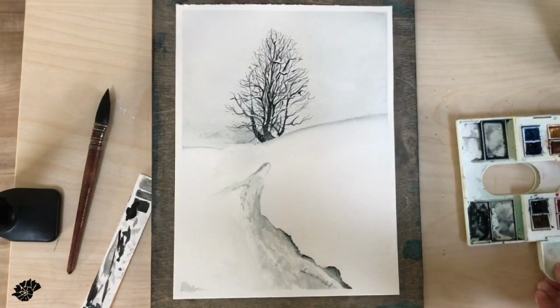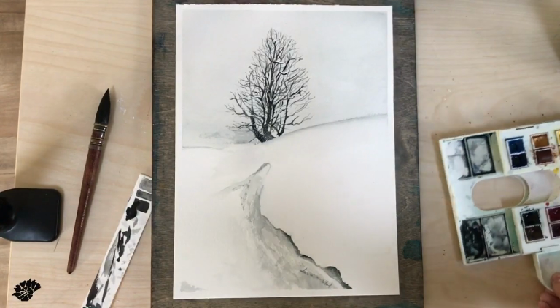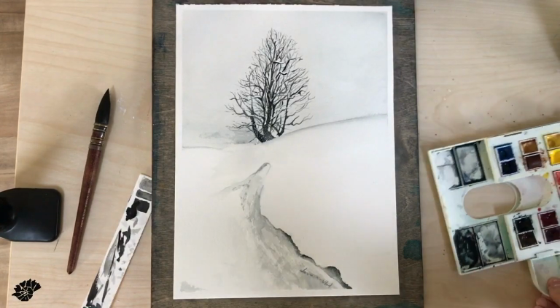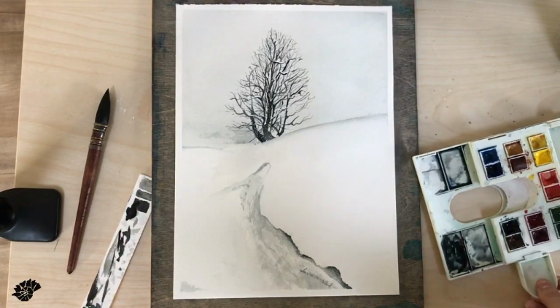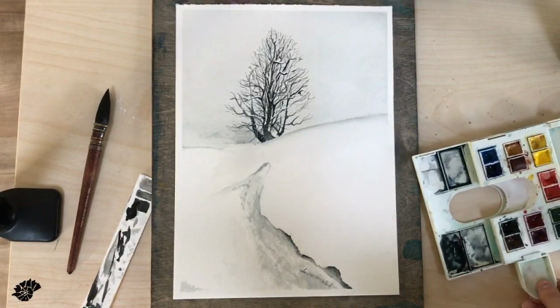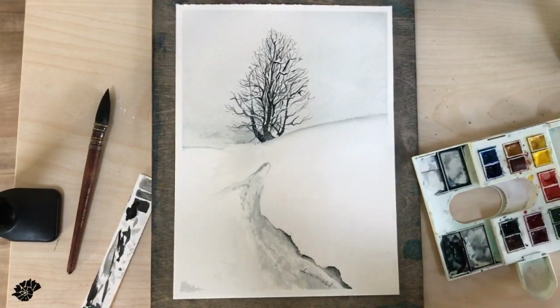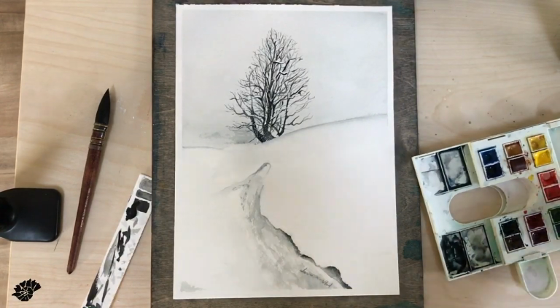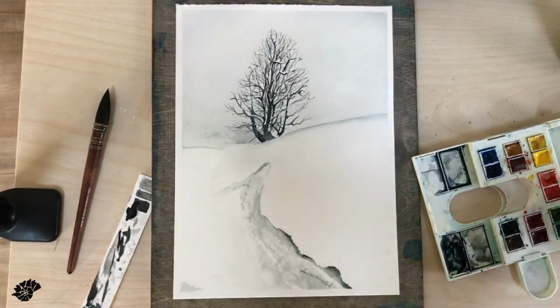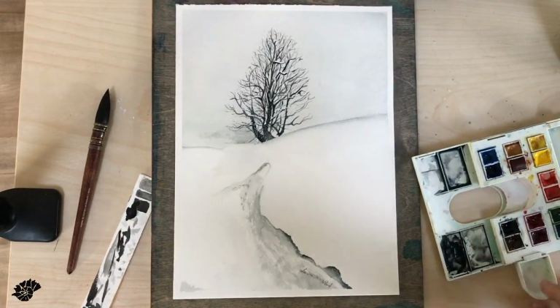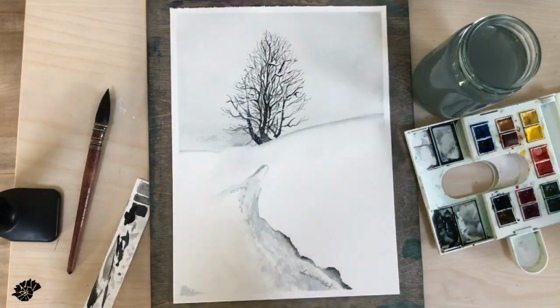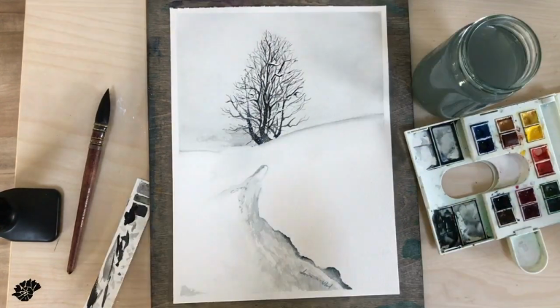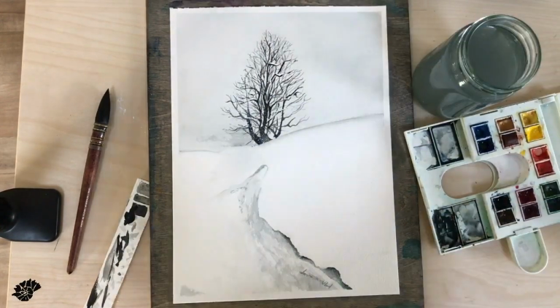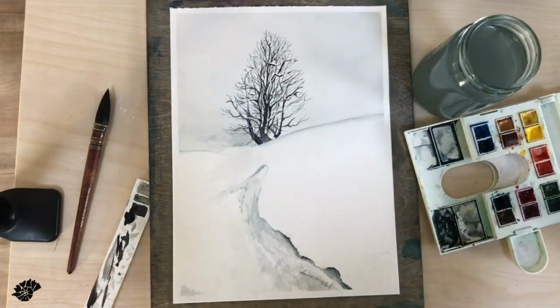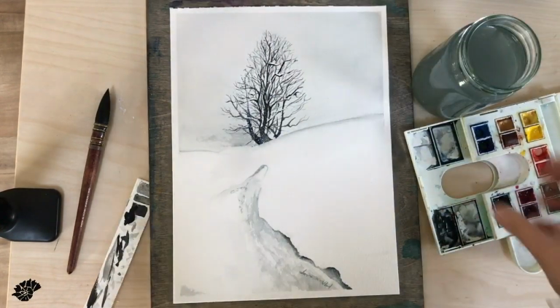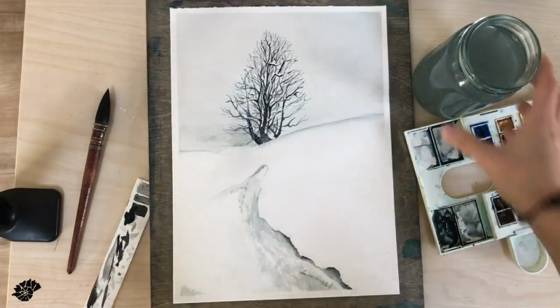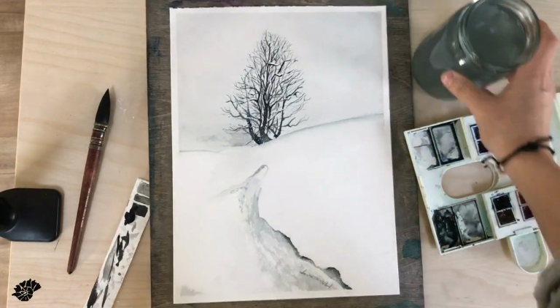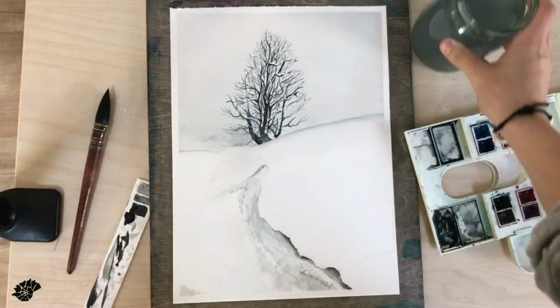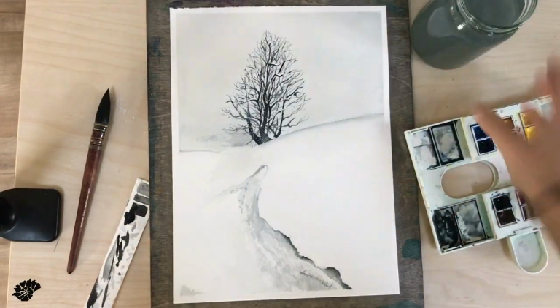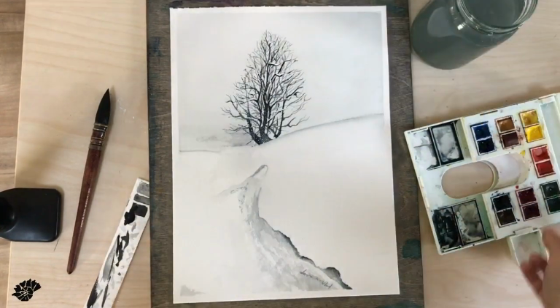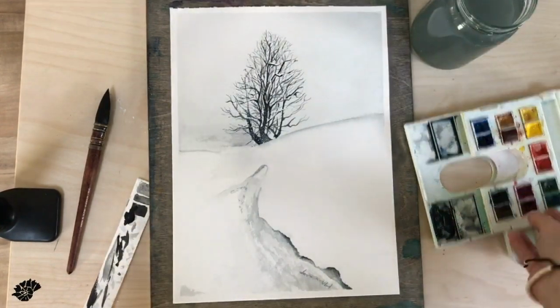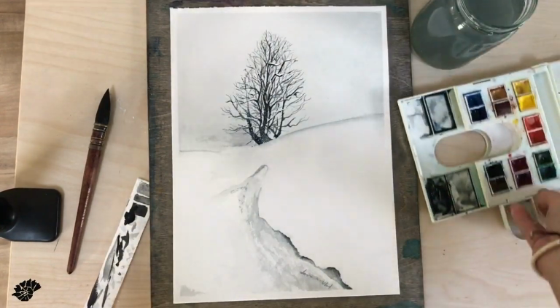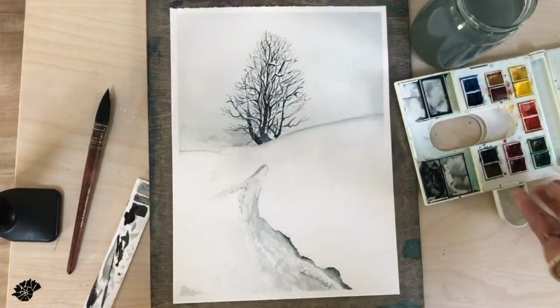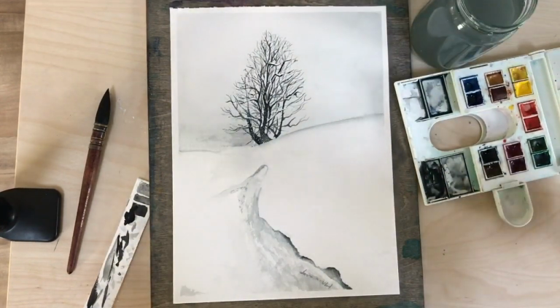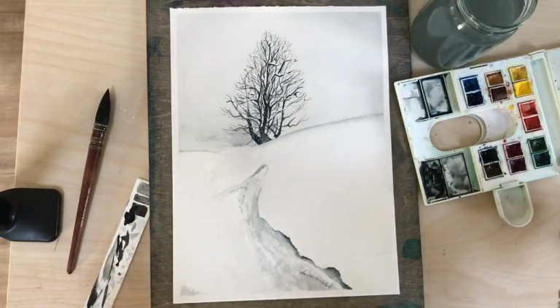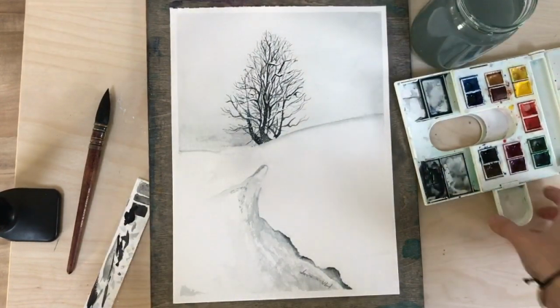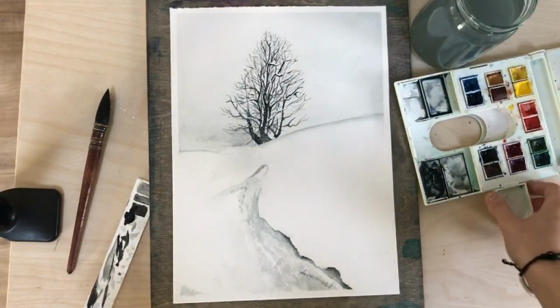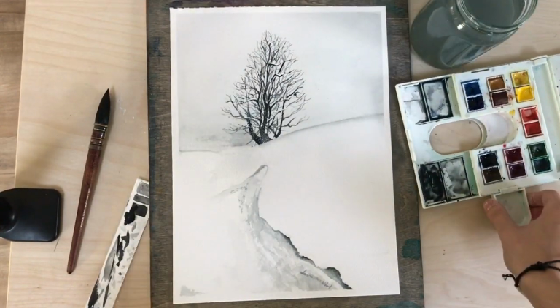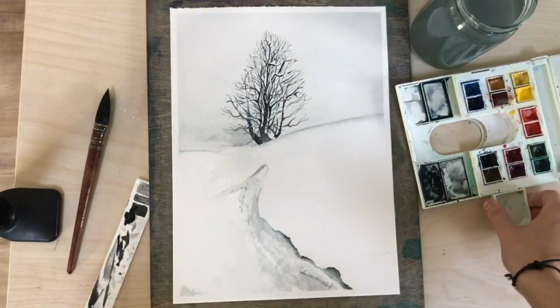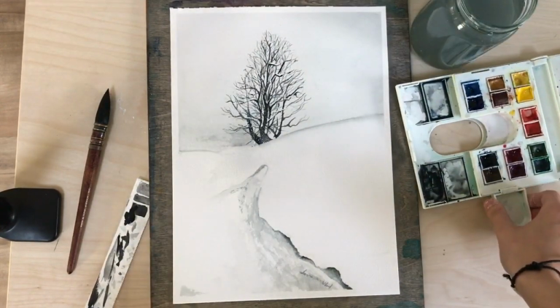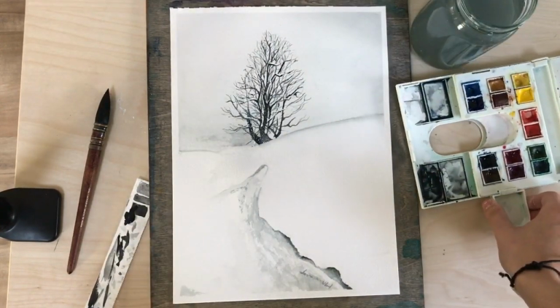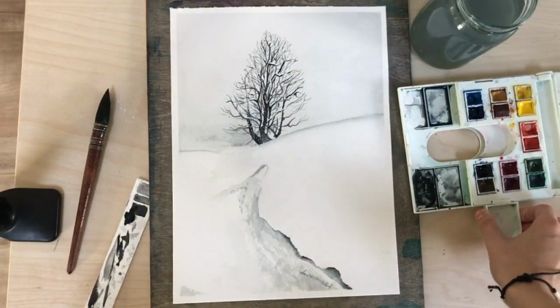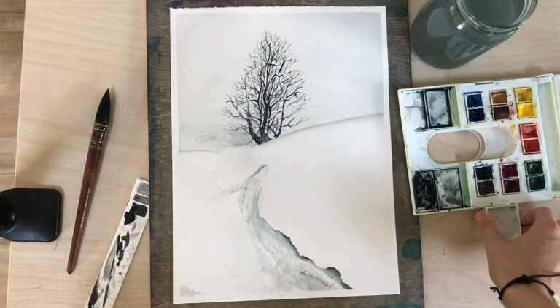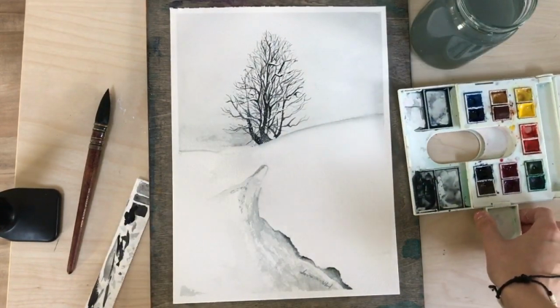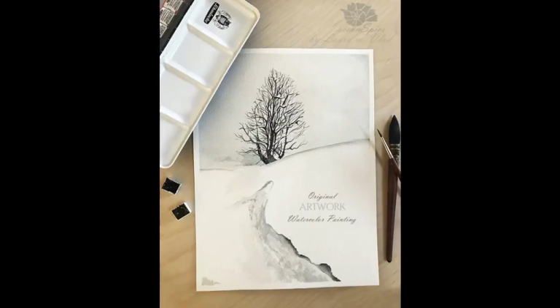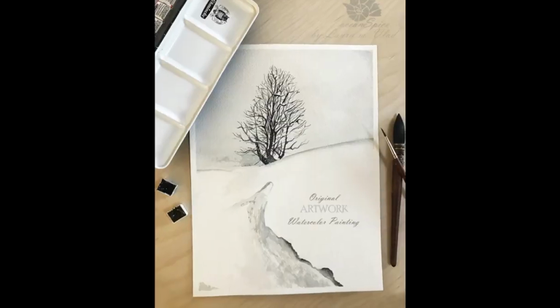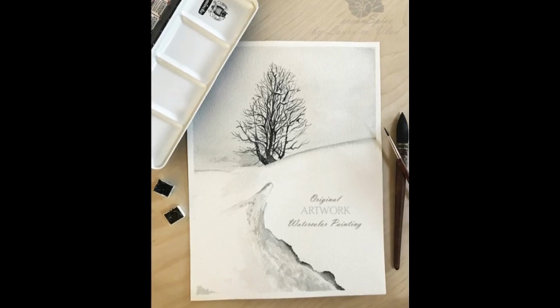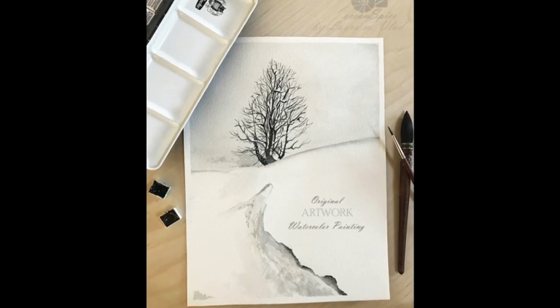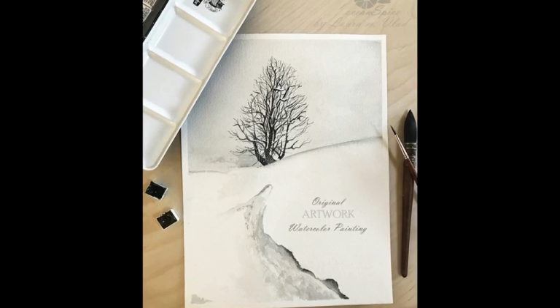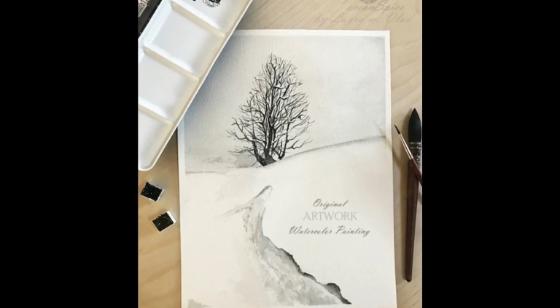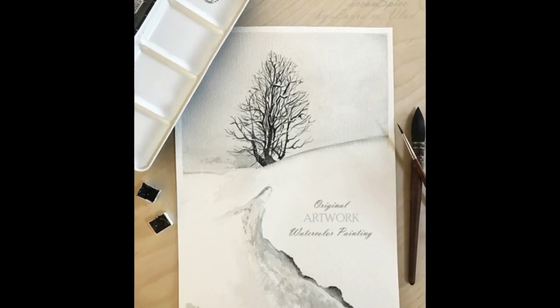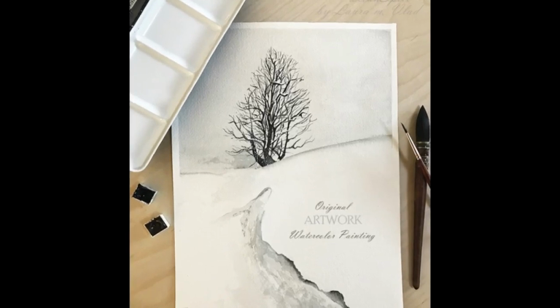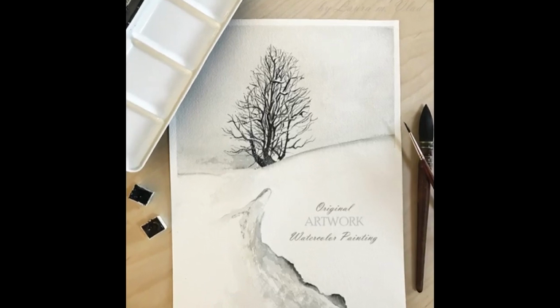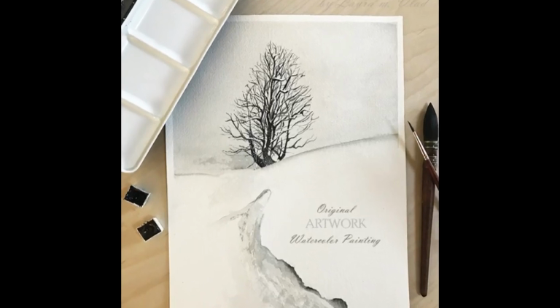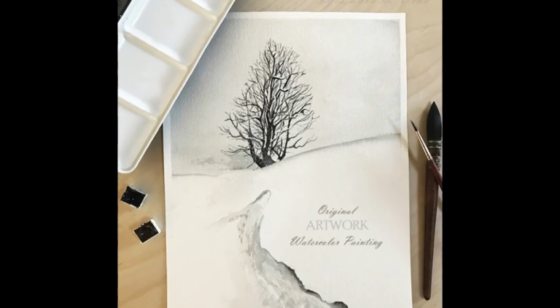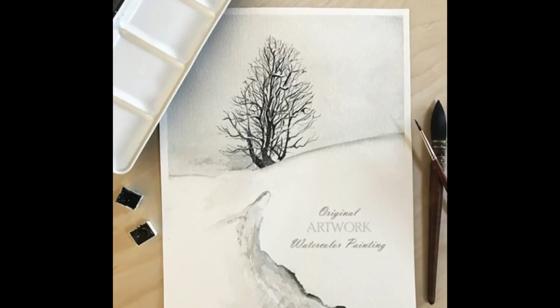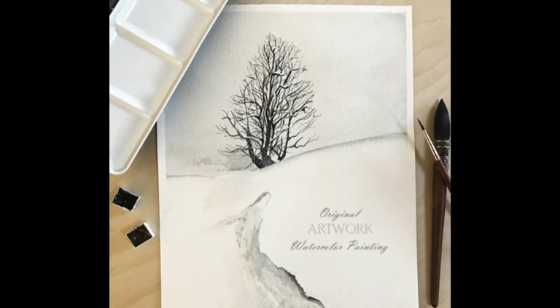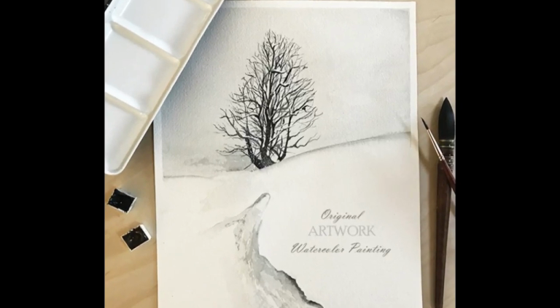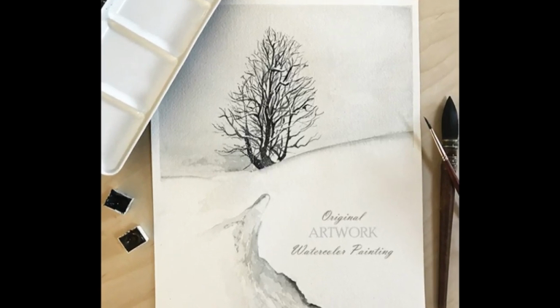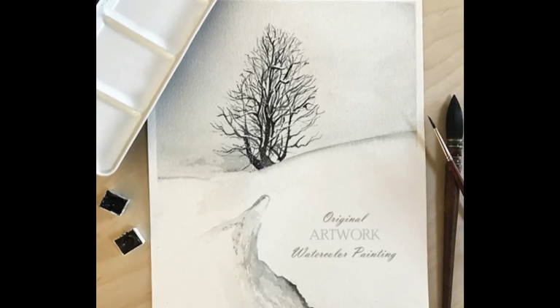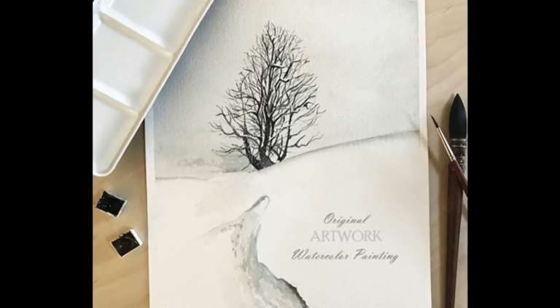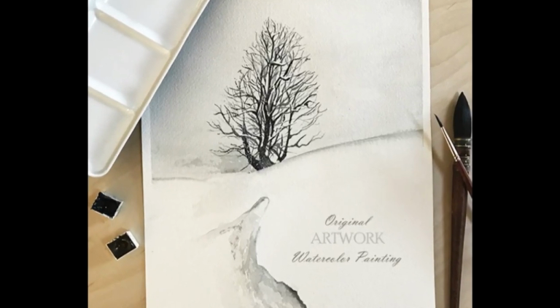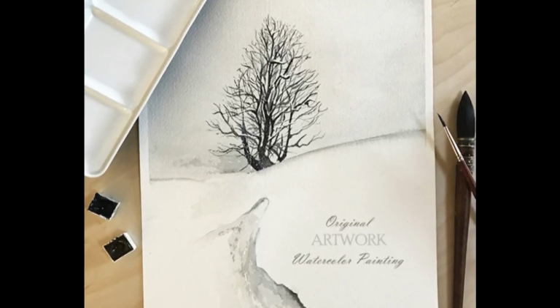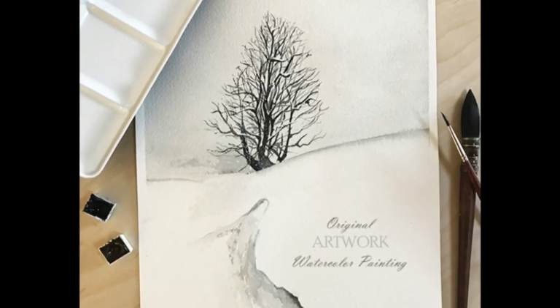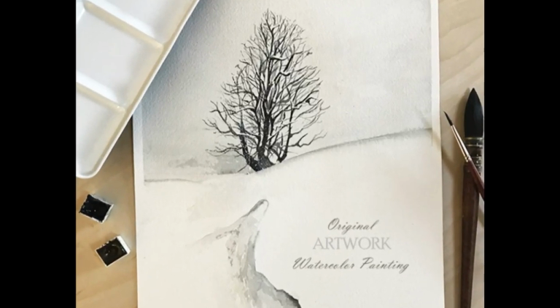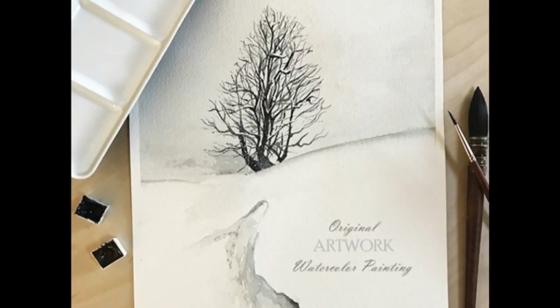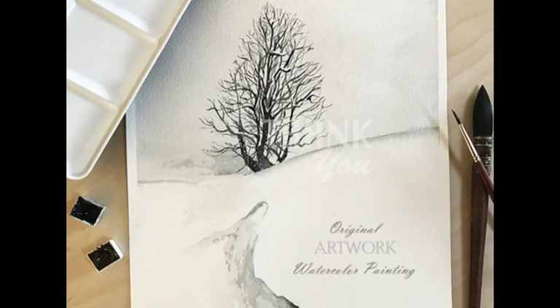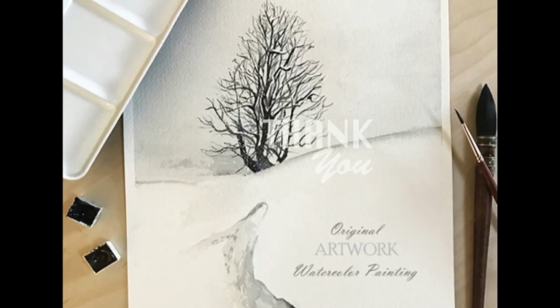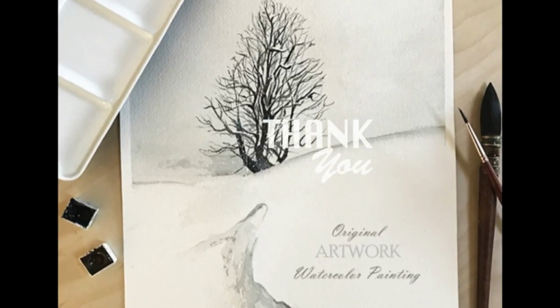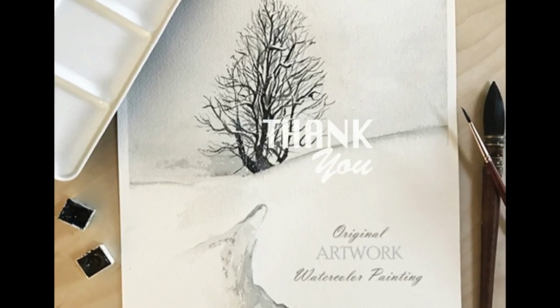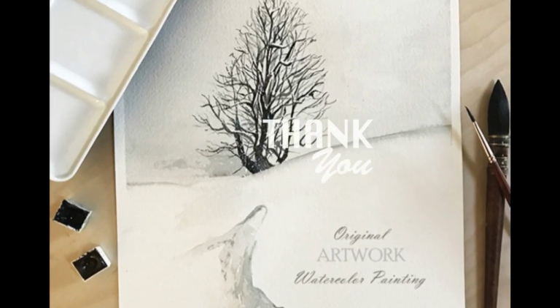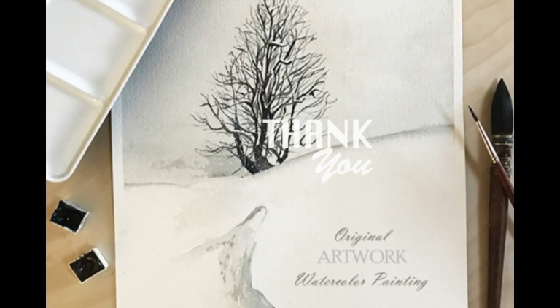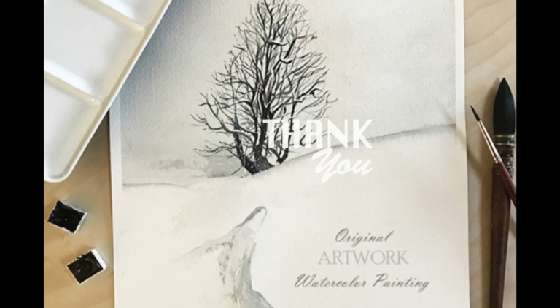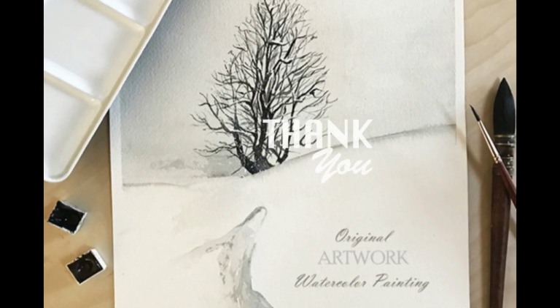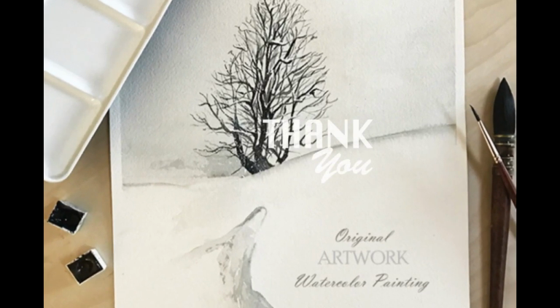Thank you so much for watching, and hope to see you in the next video. Happy painting!